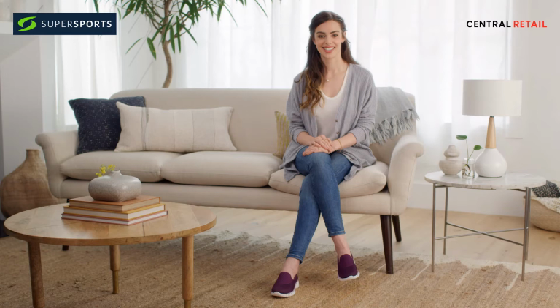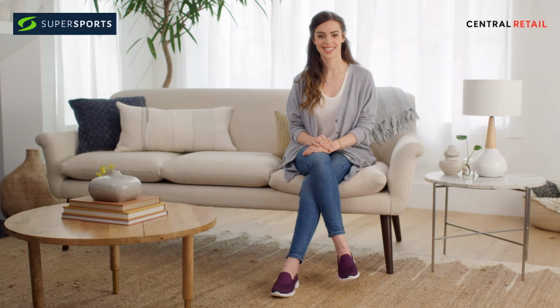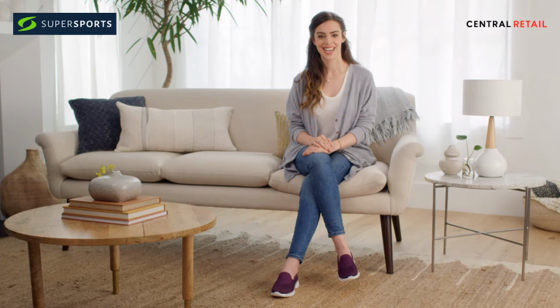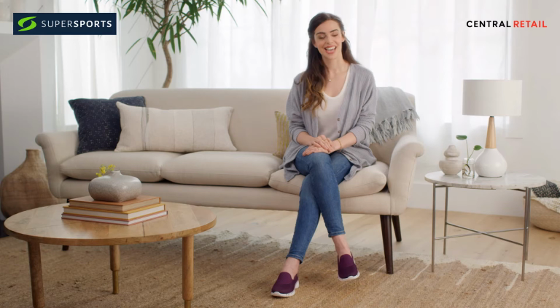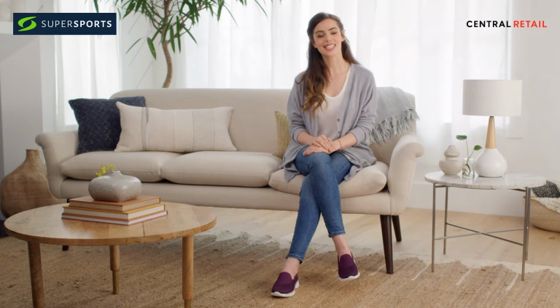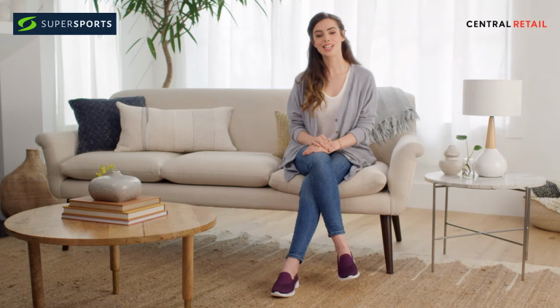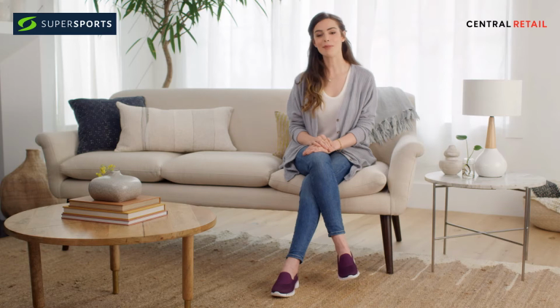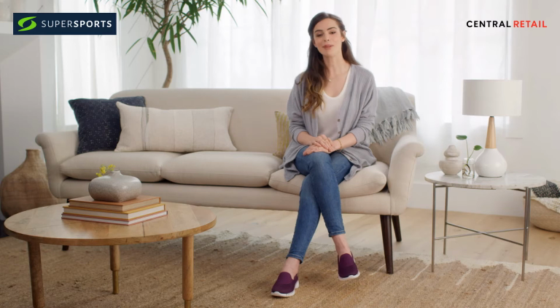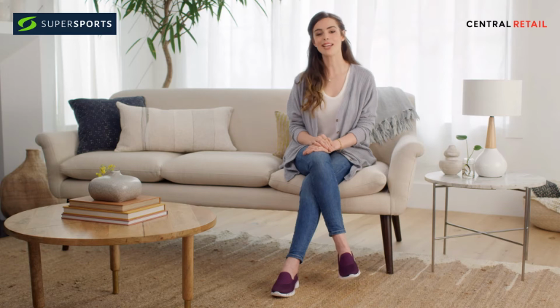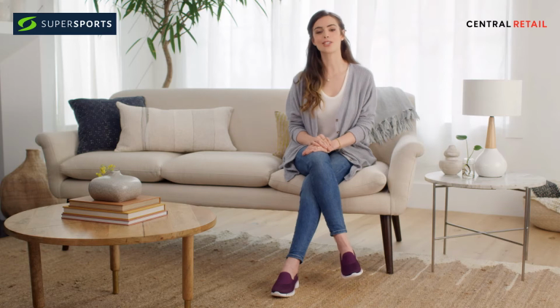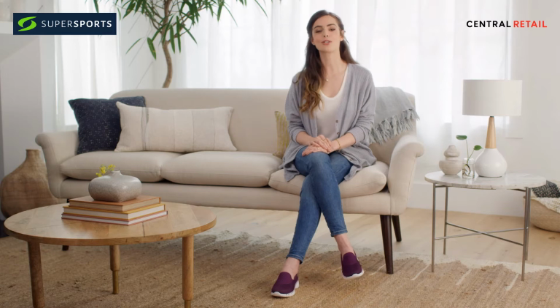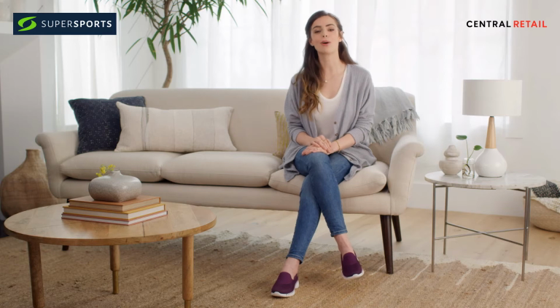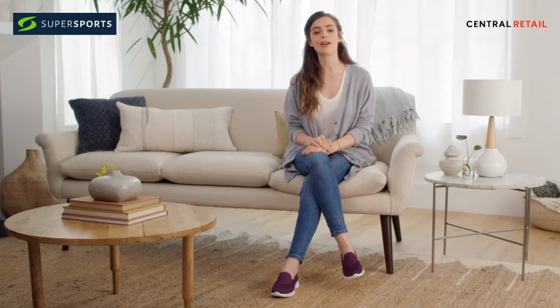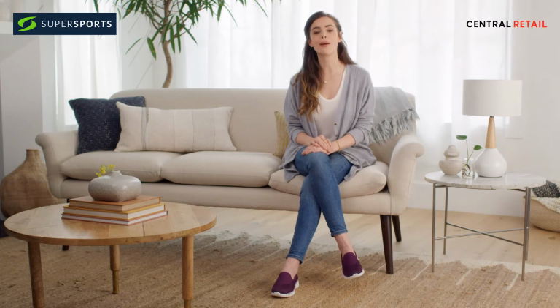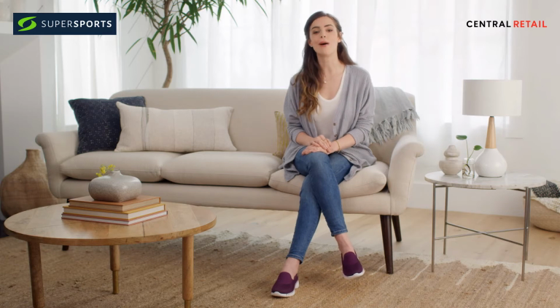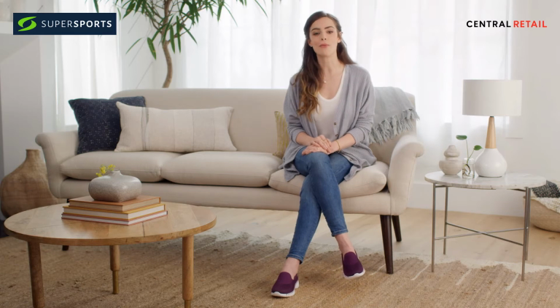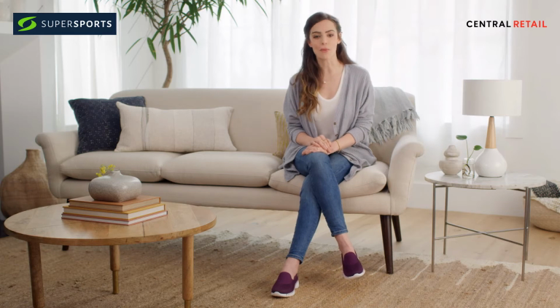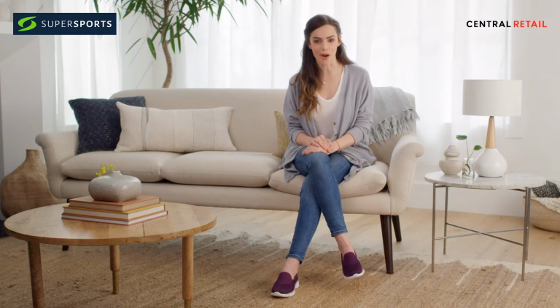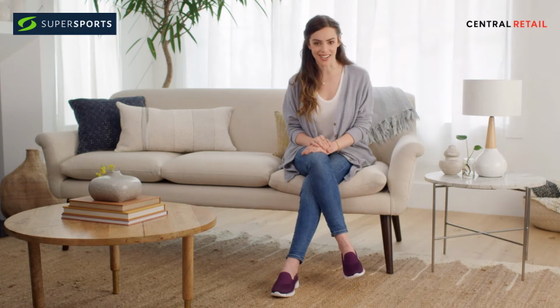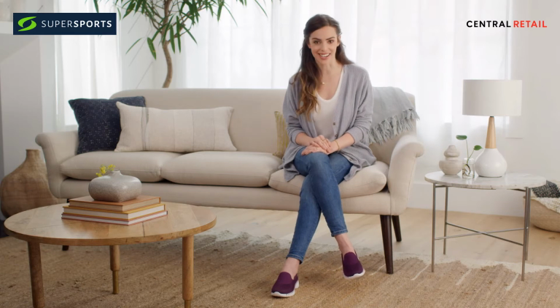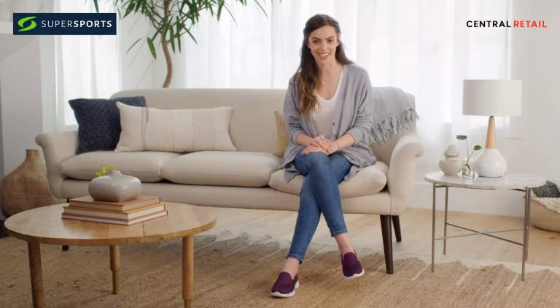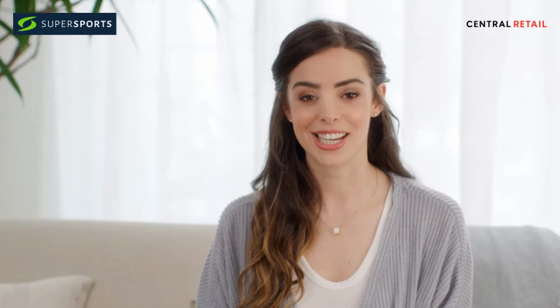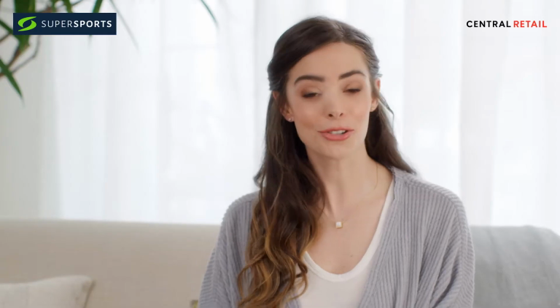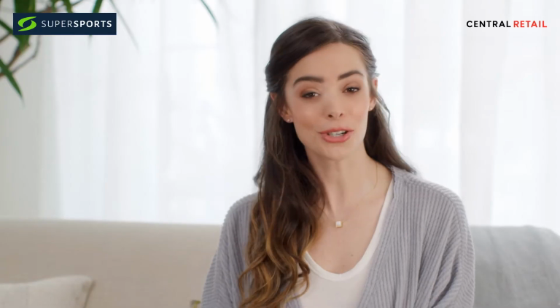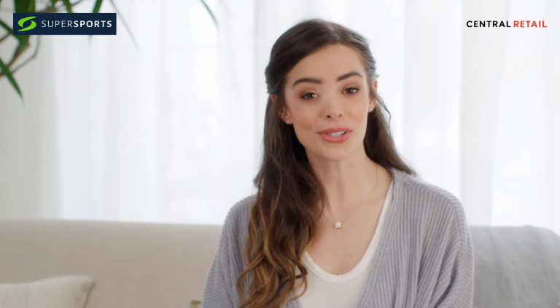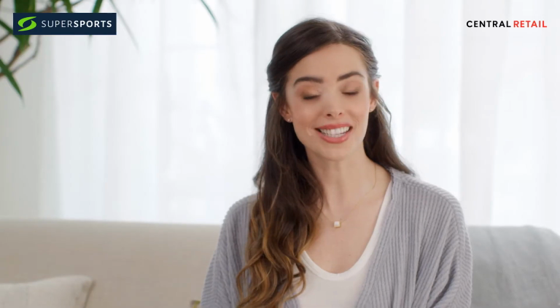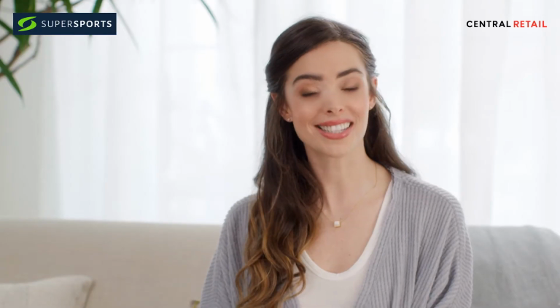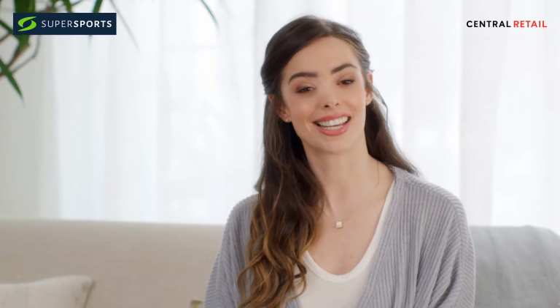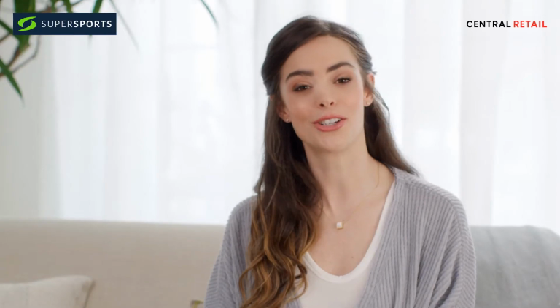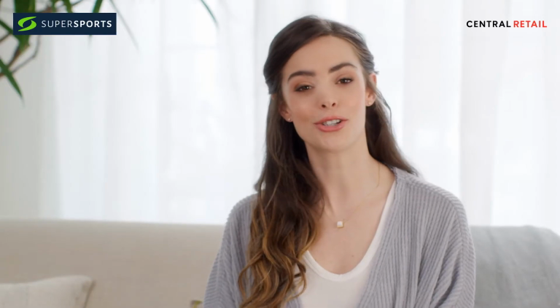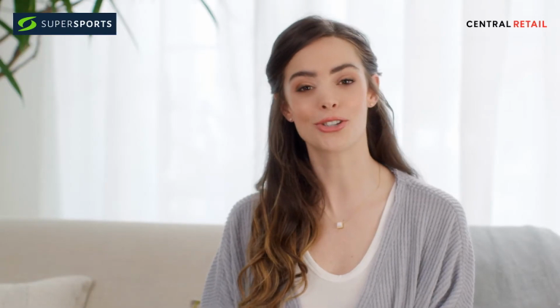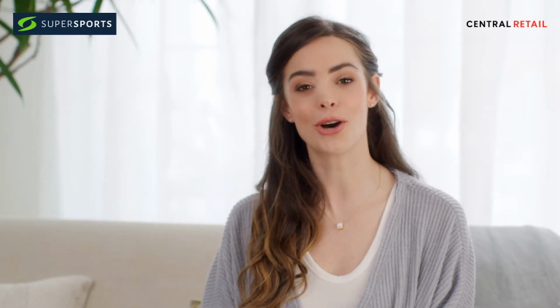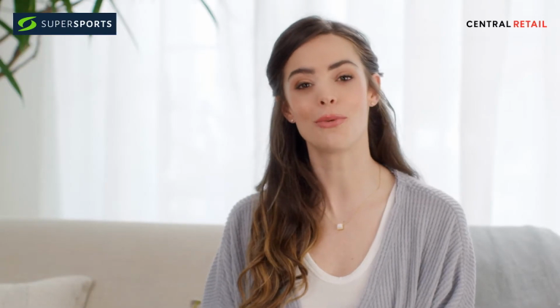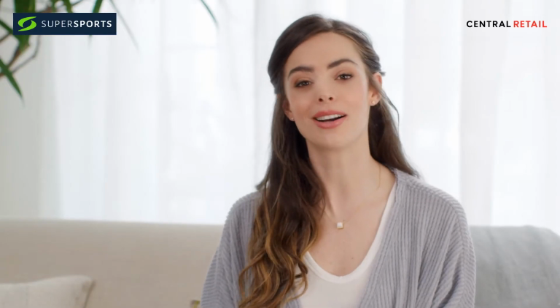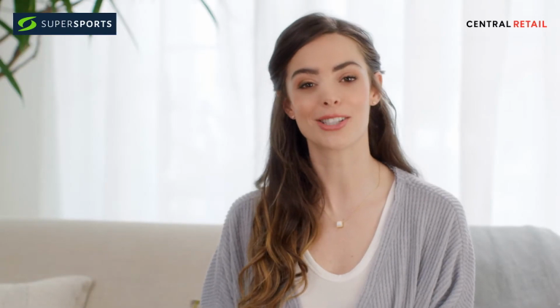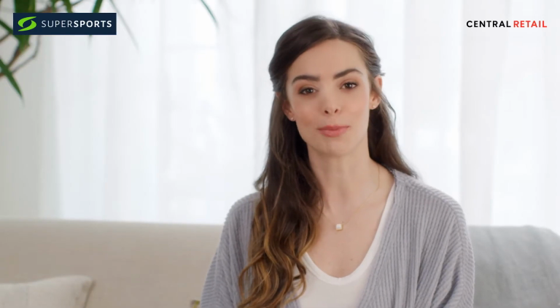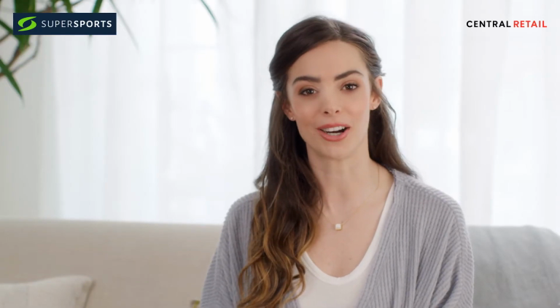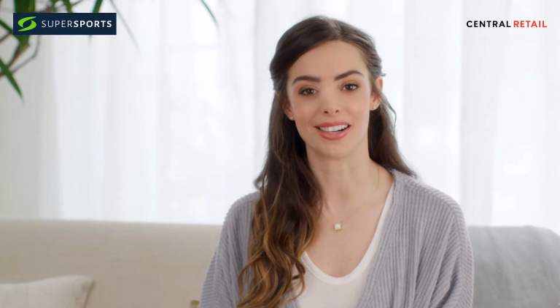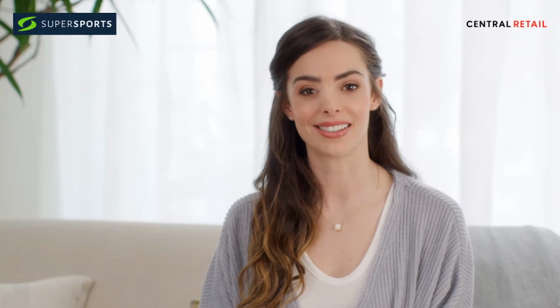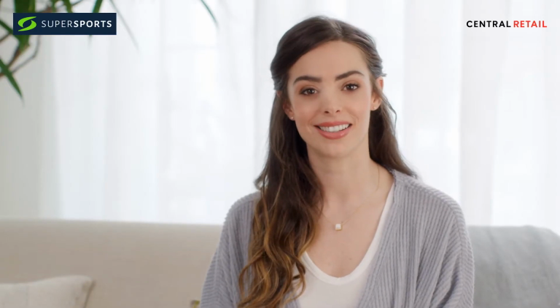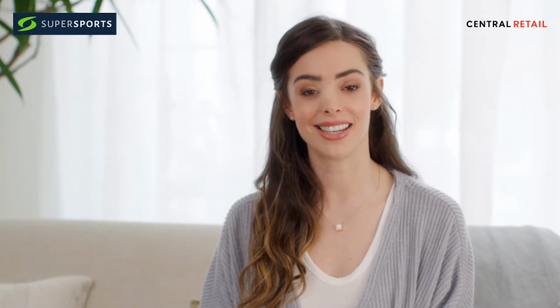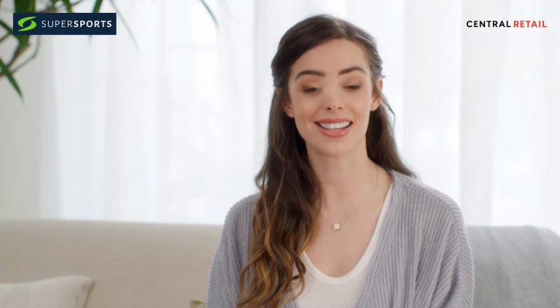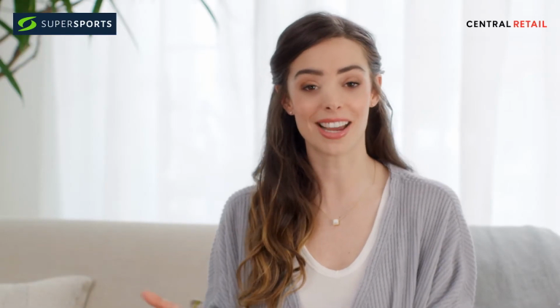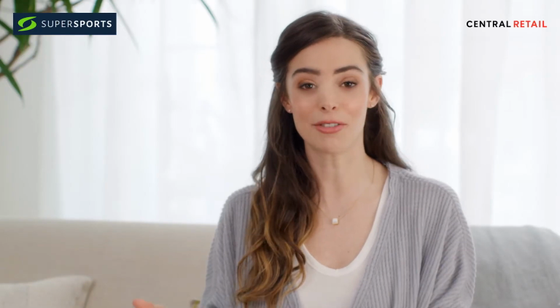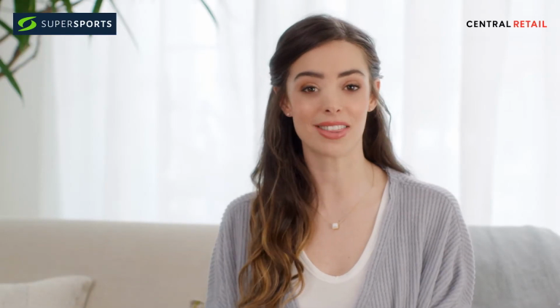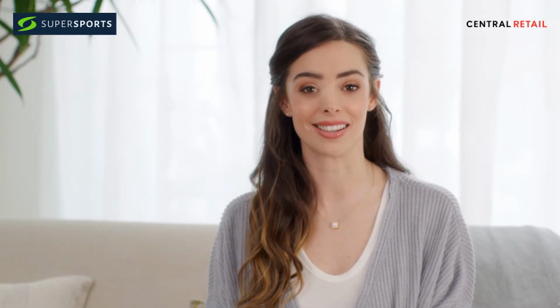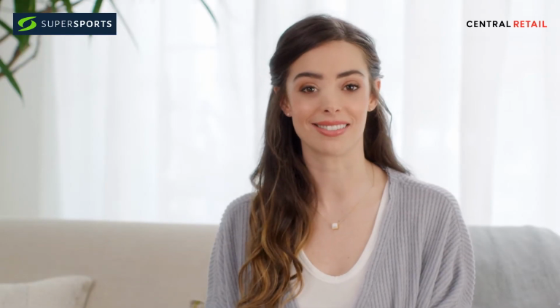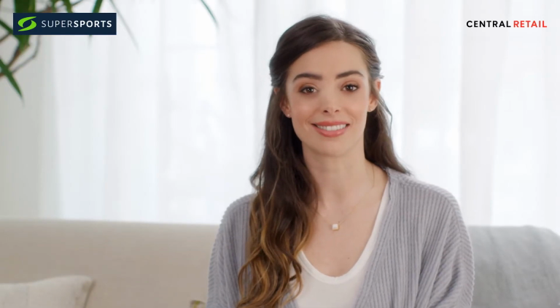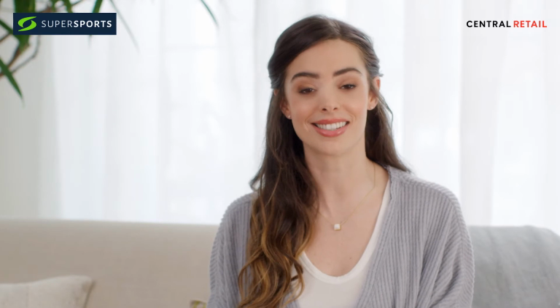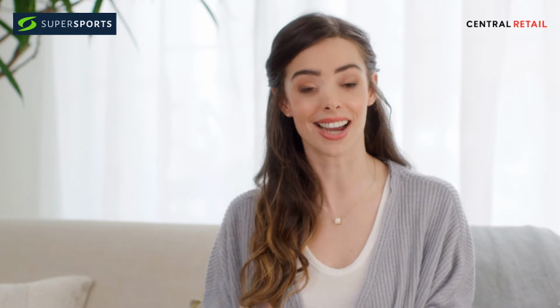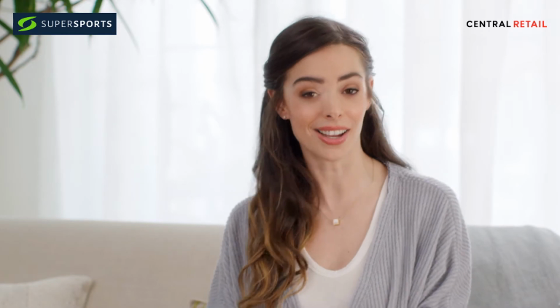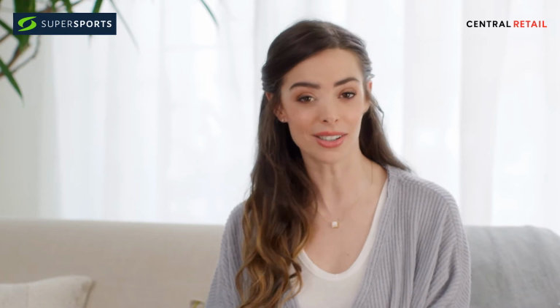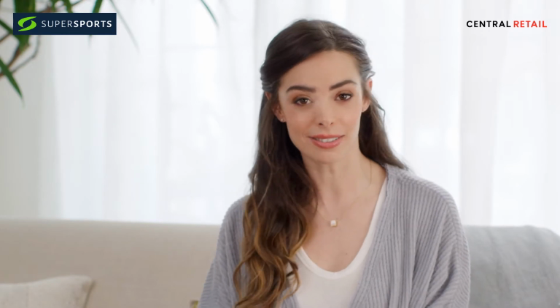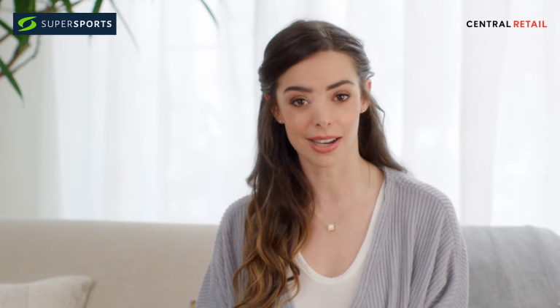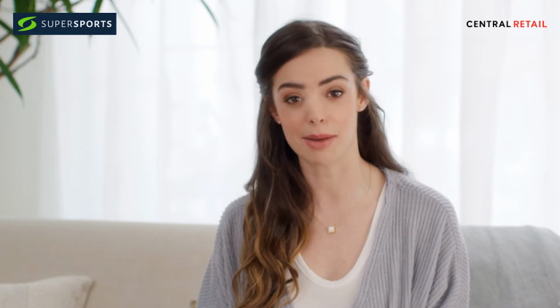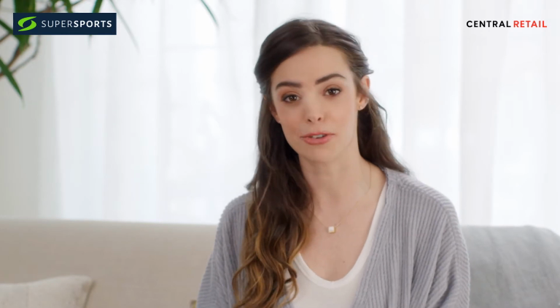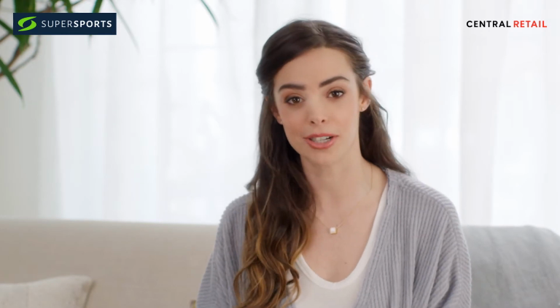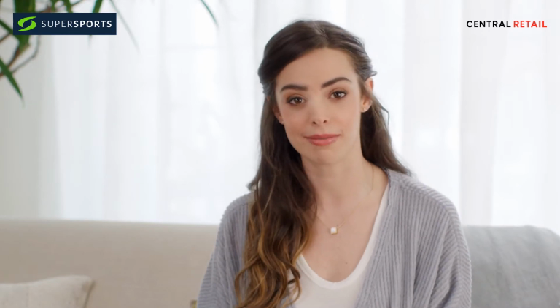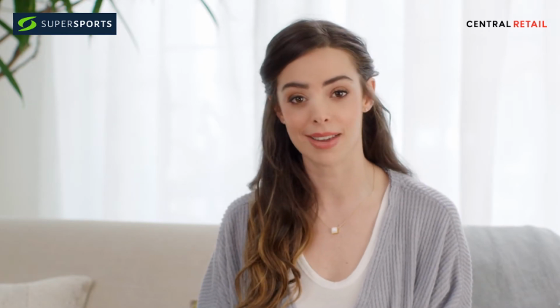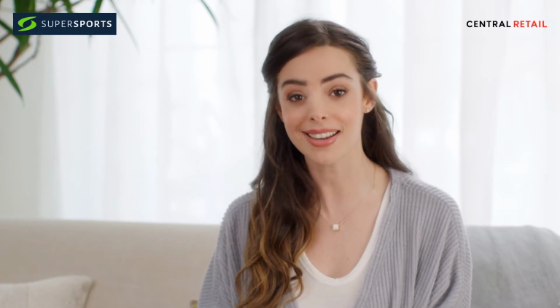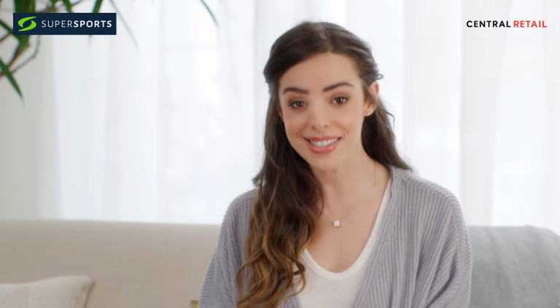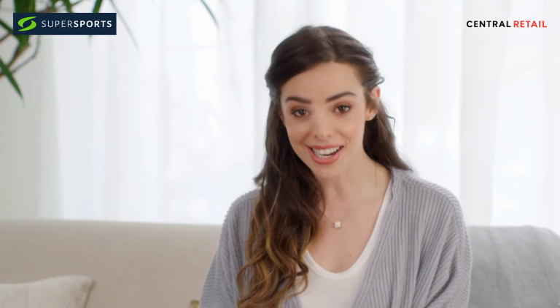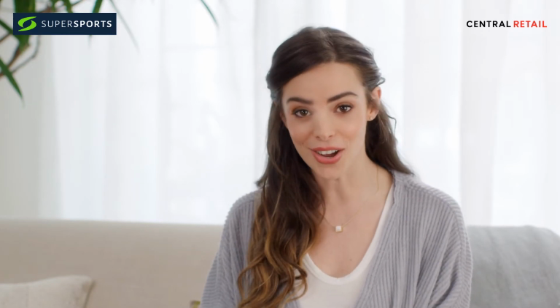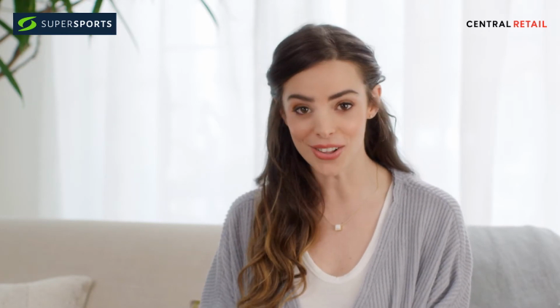It's time to get smart about walking. Introducing Skechers Go Walk Smart. It has everything — style, comfort, and technology.